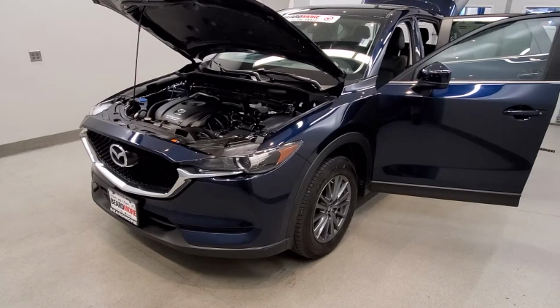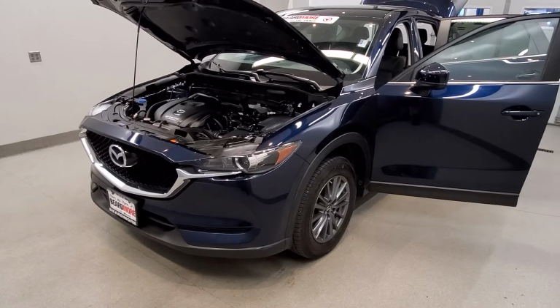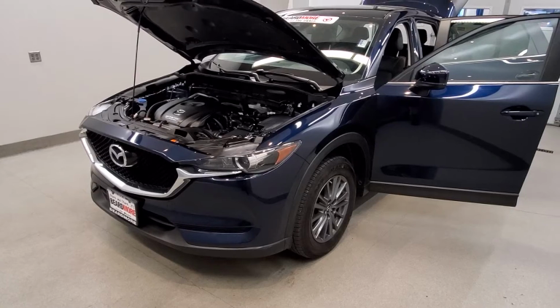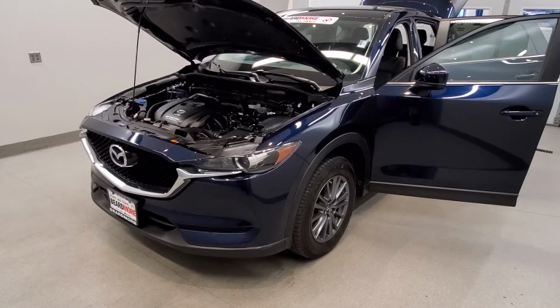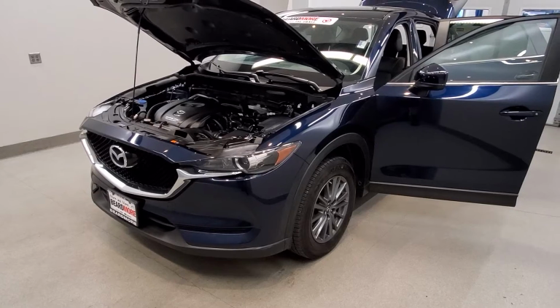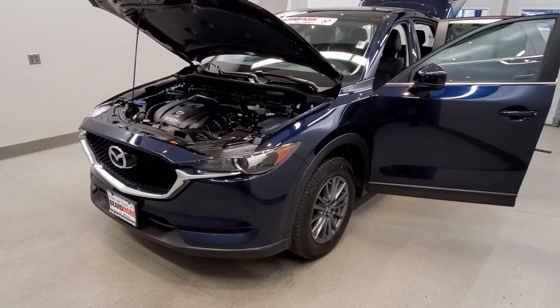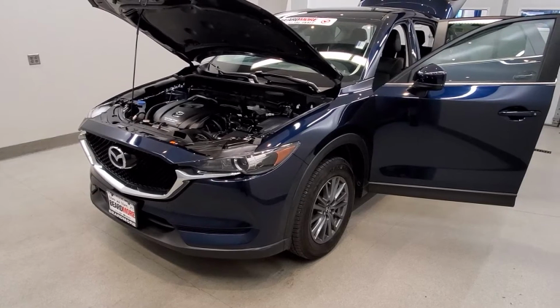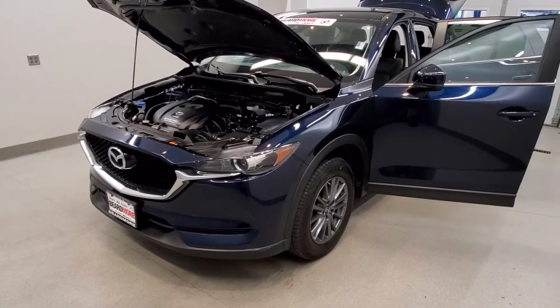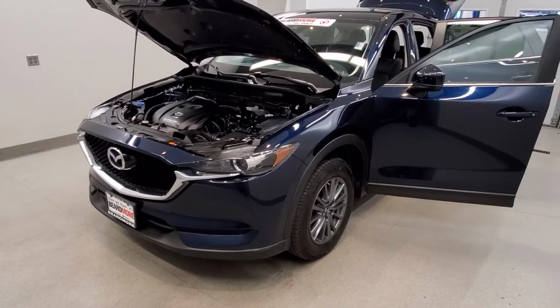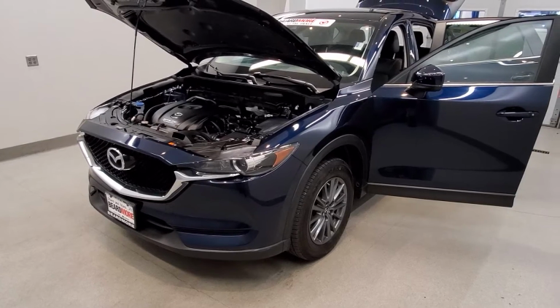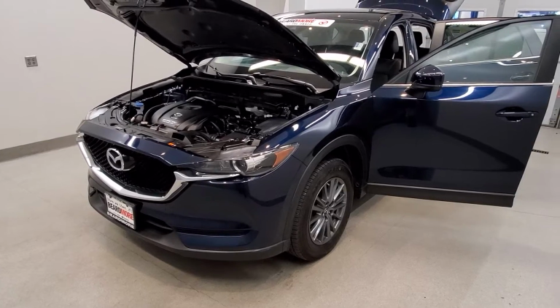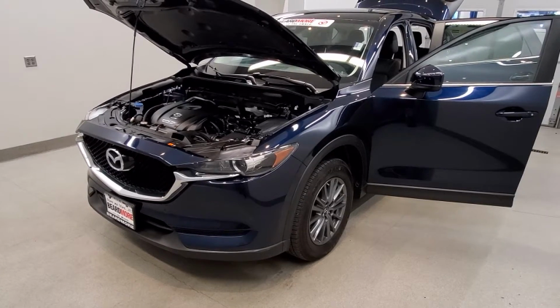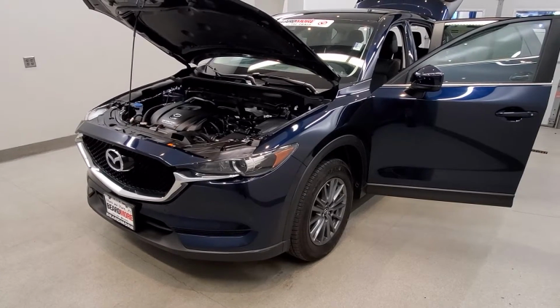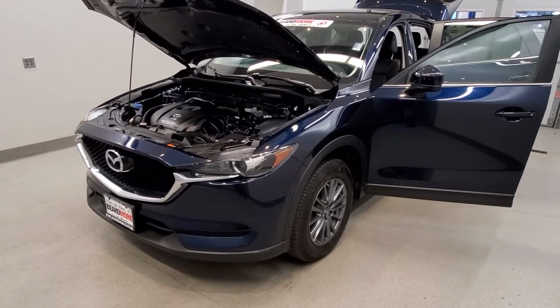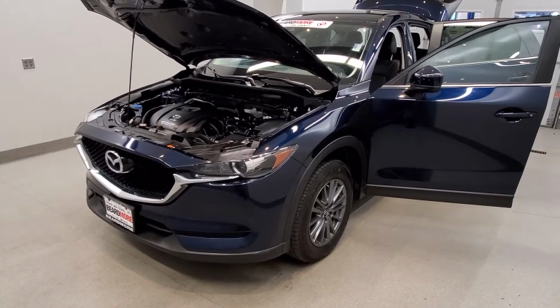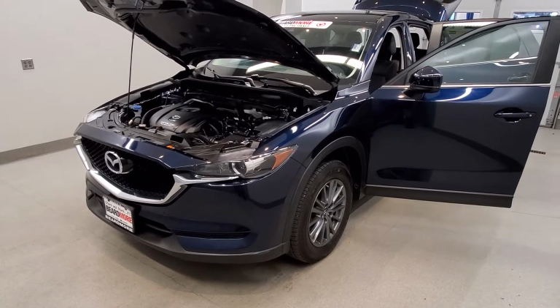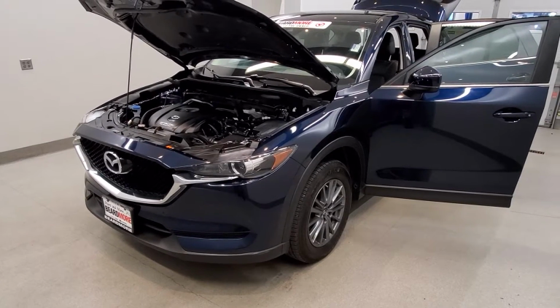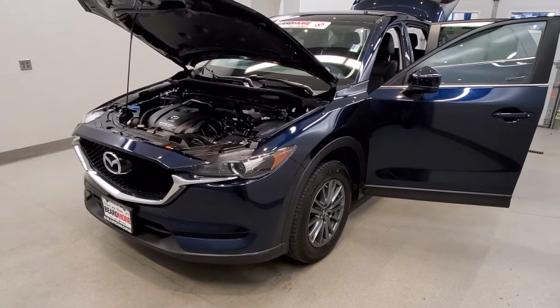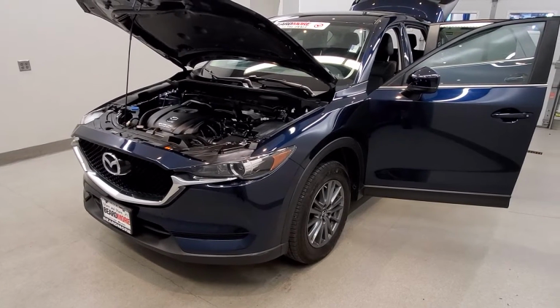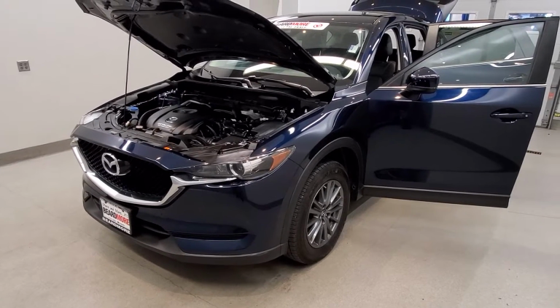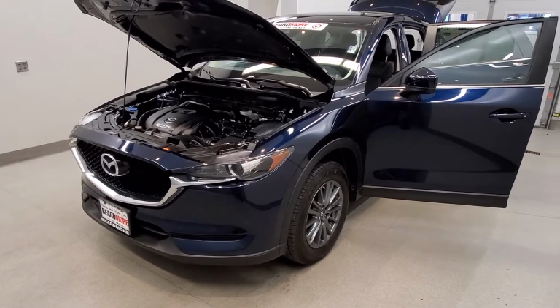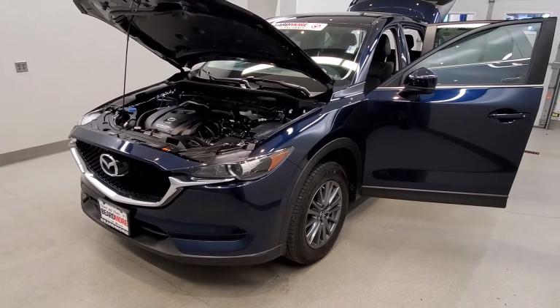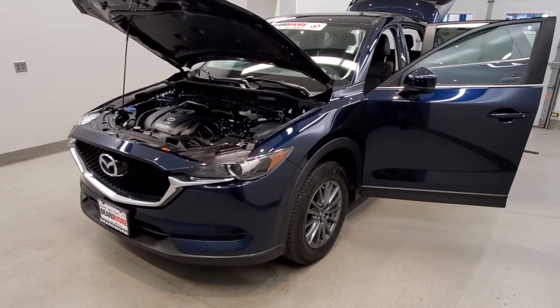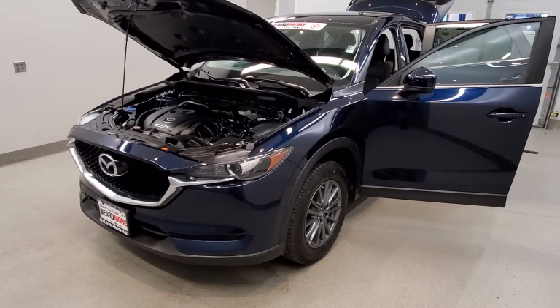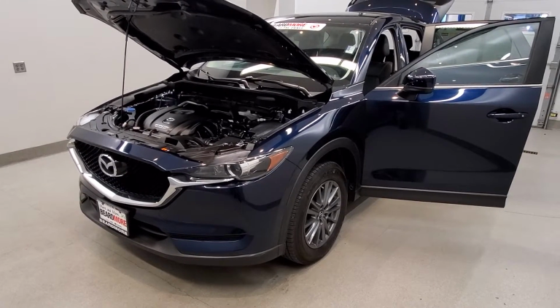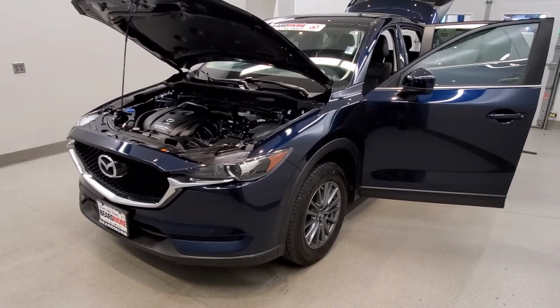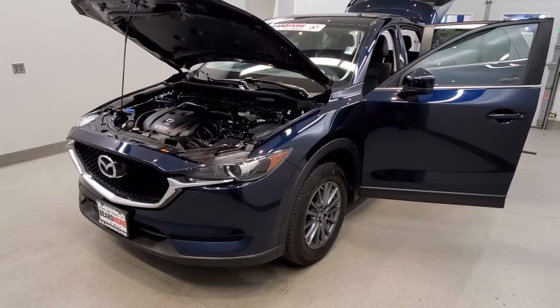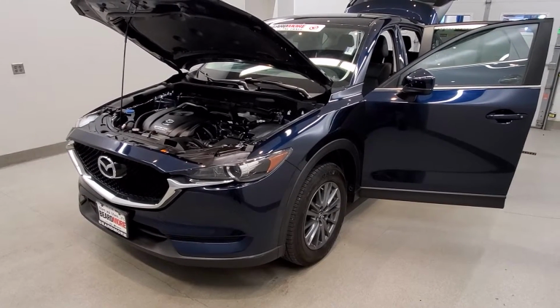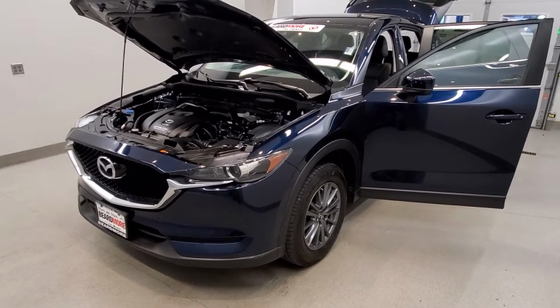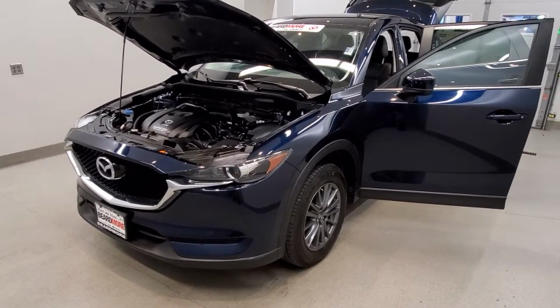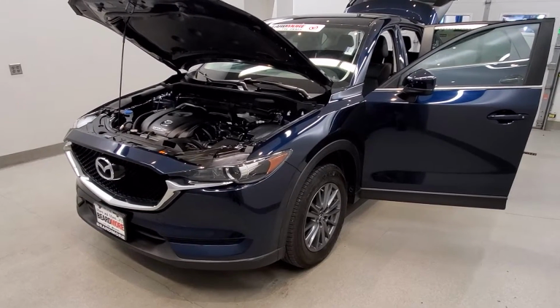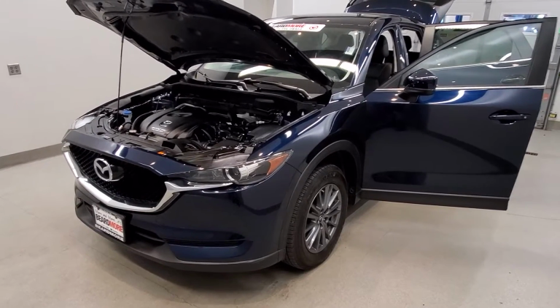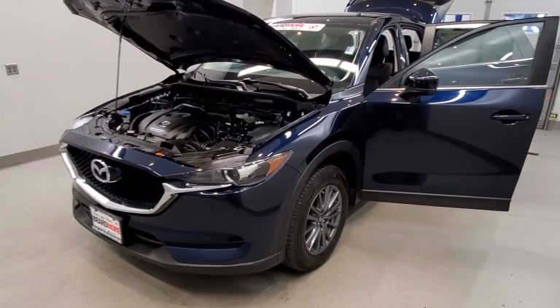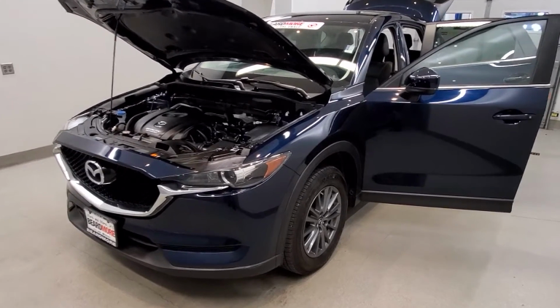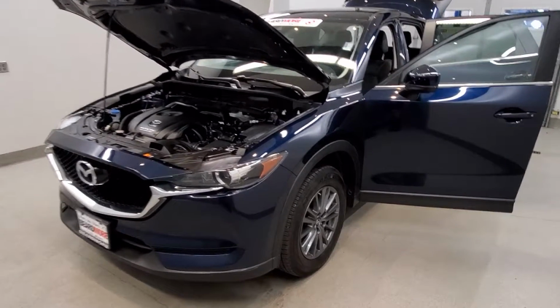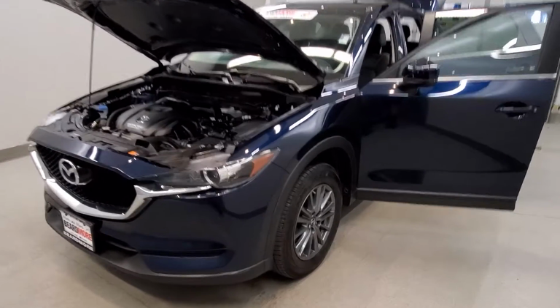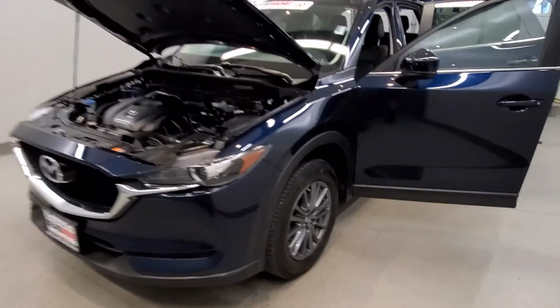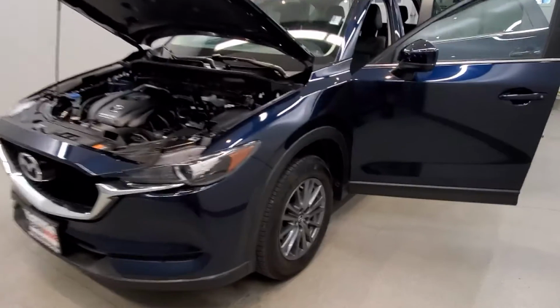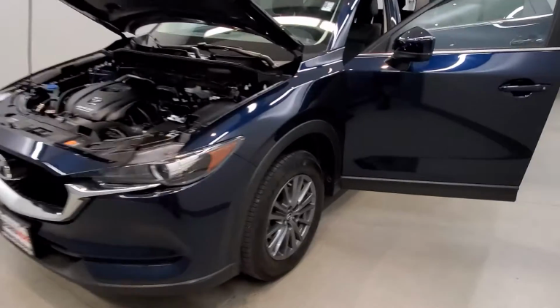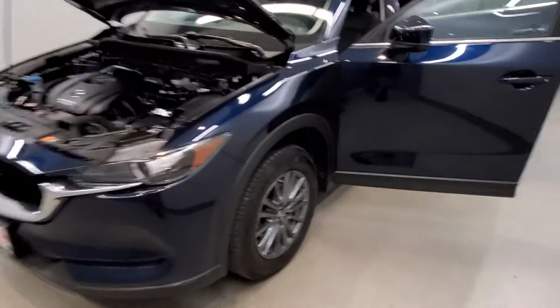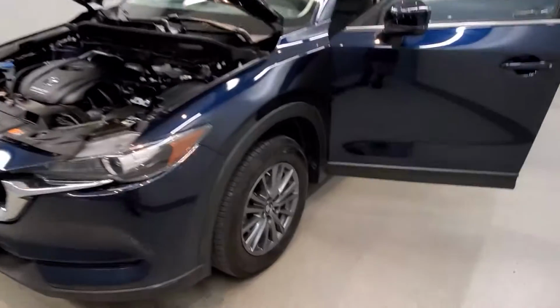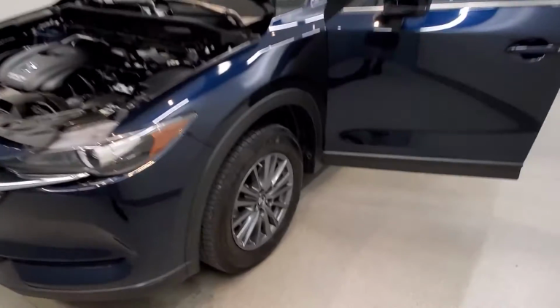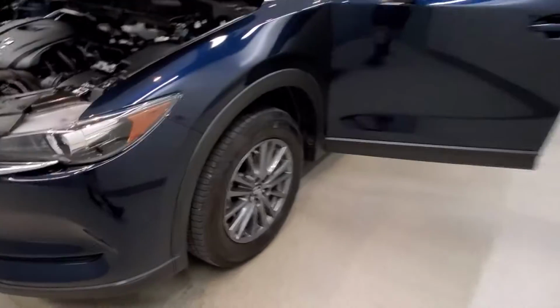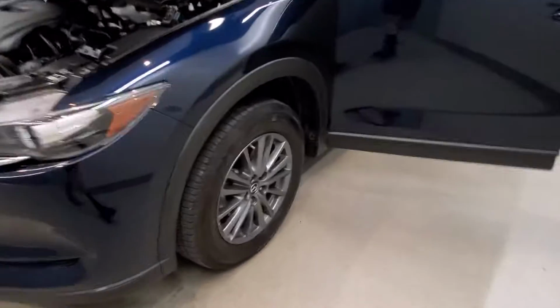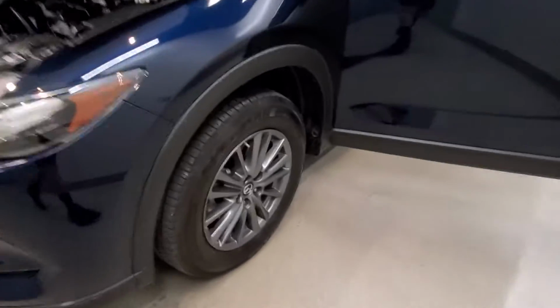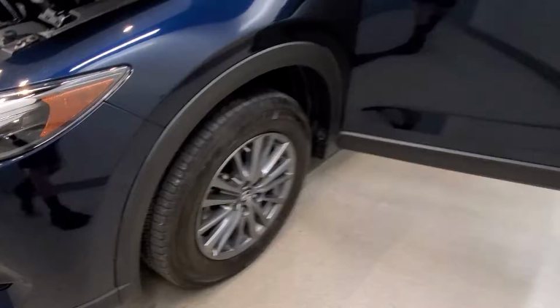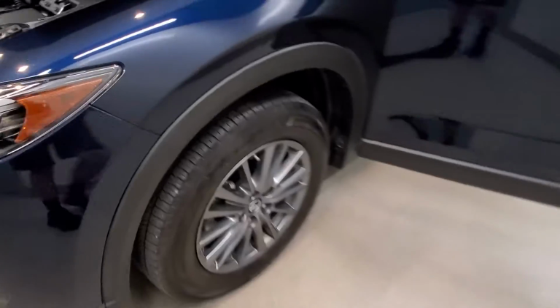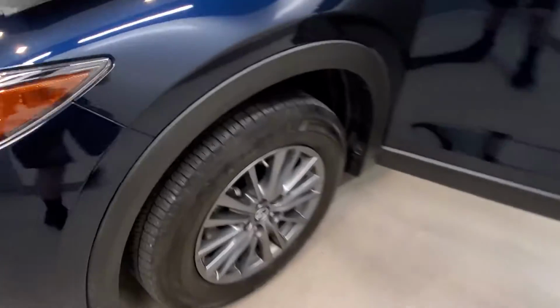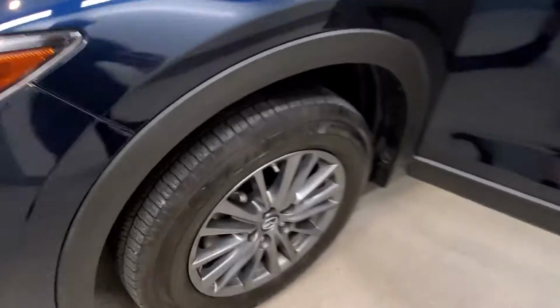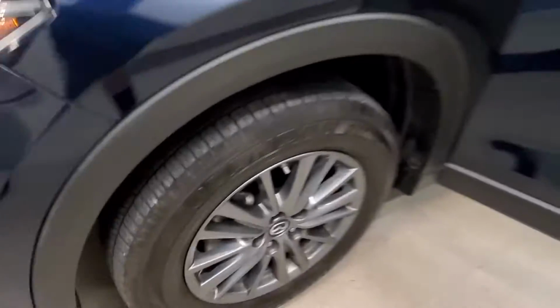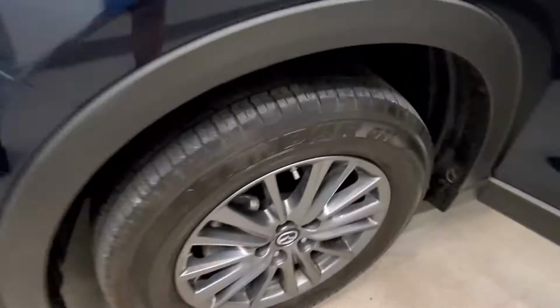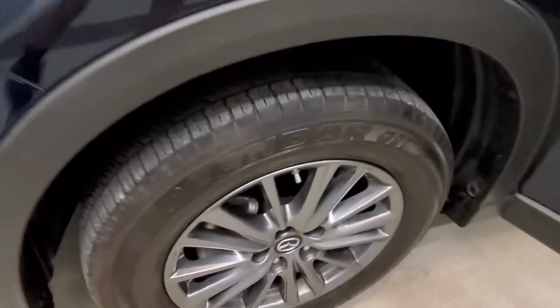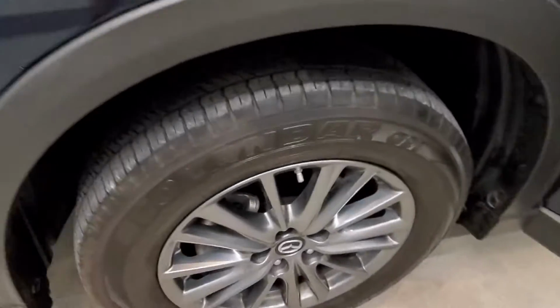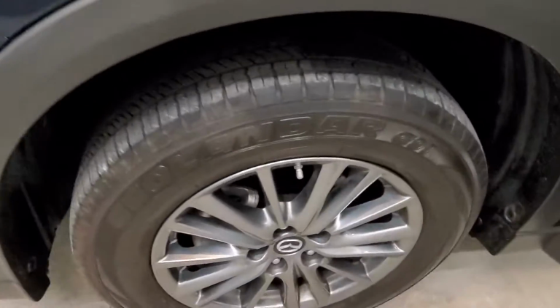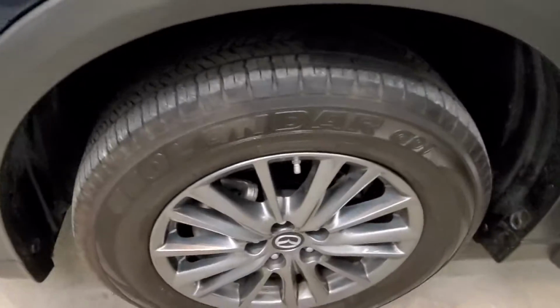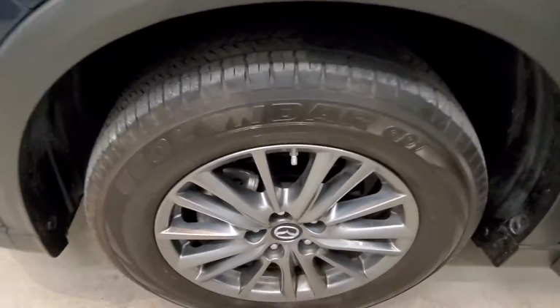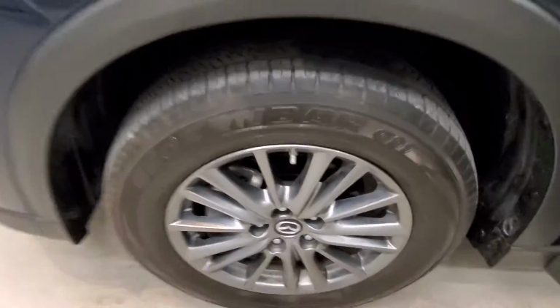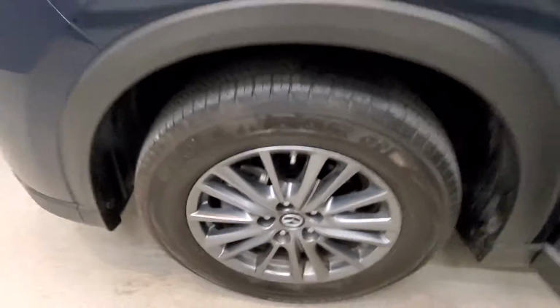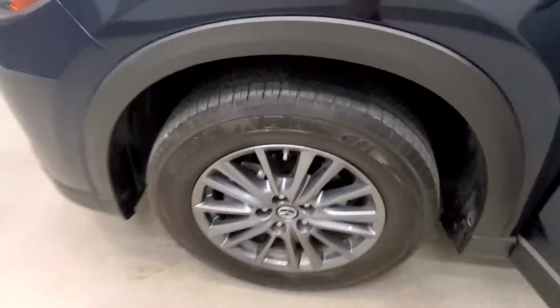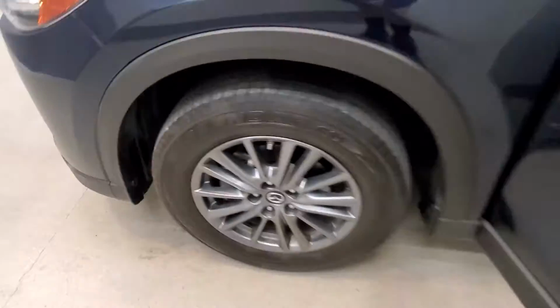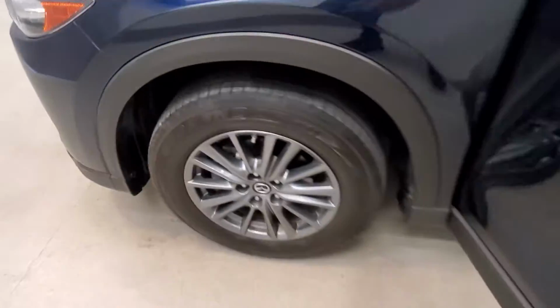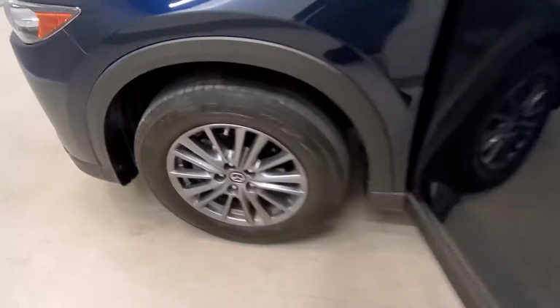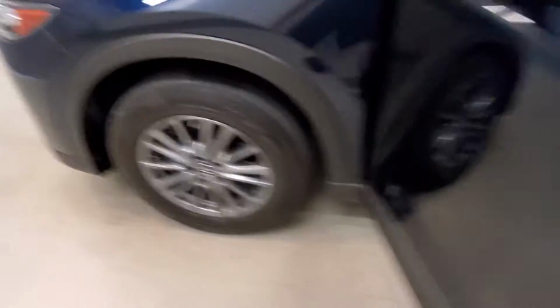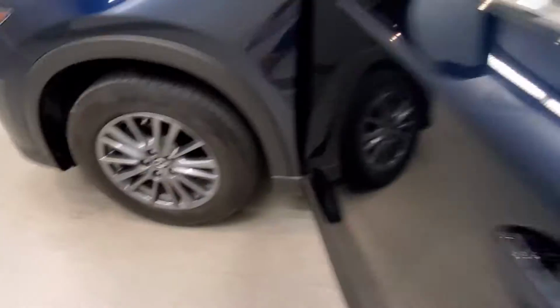It is a deep crystal blue mica with a black leather trim upholstery interior. It comes with 17-inch style alloy wheels.